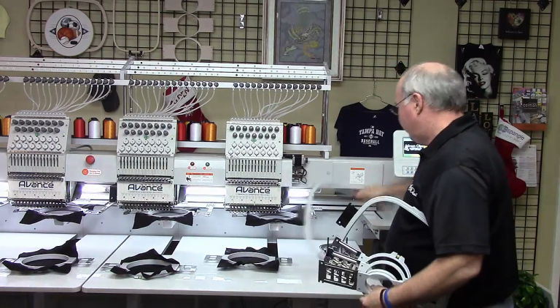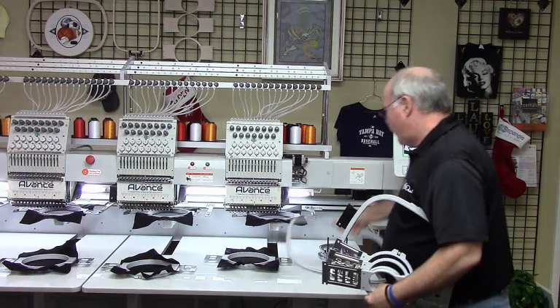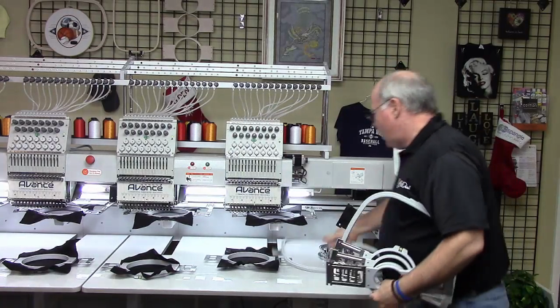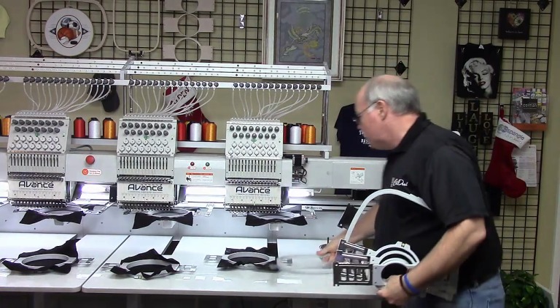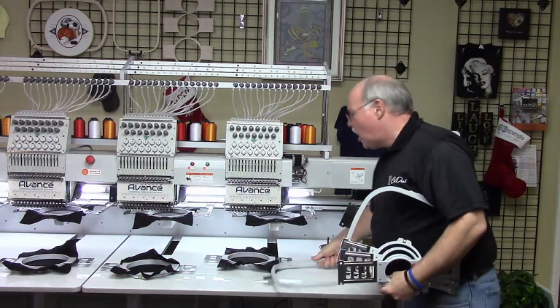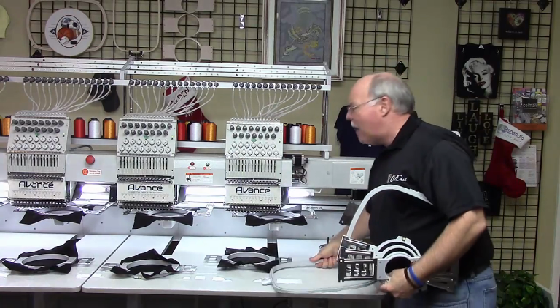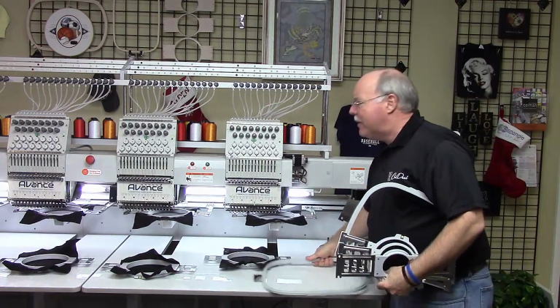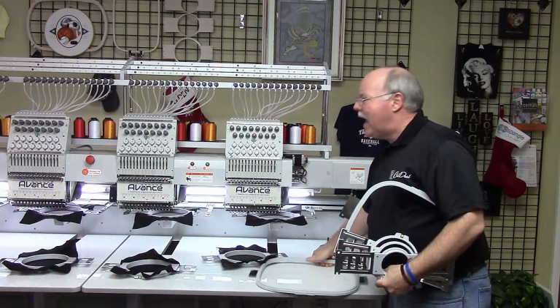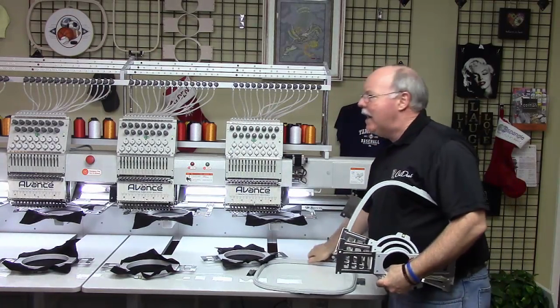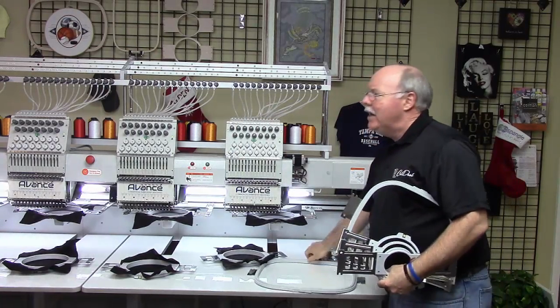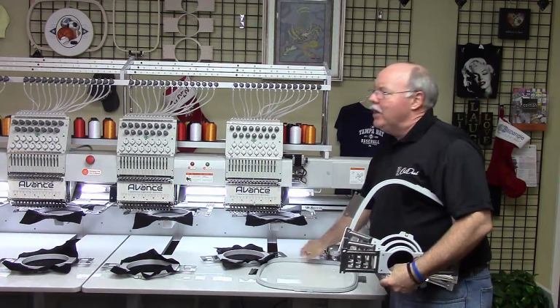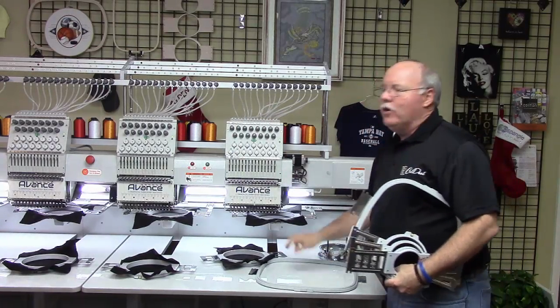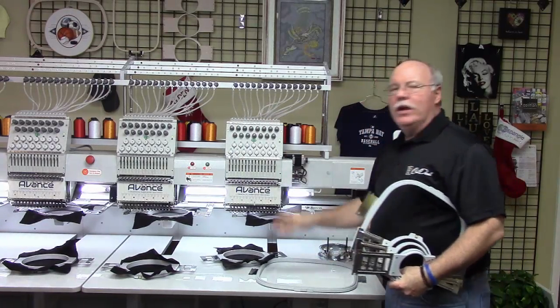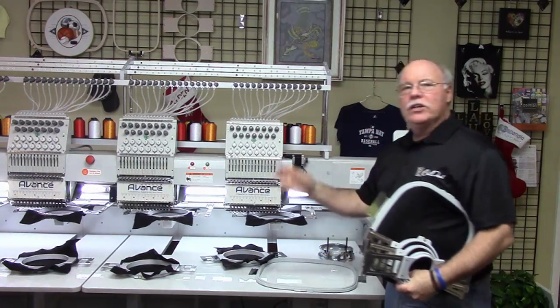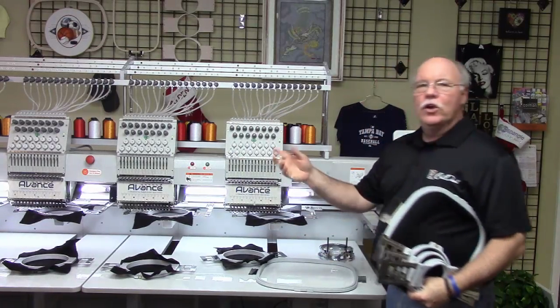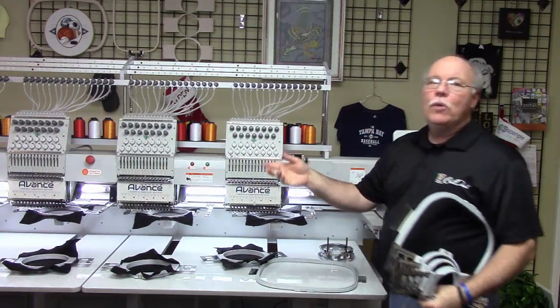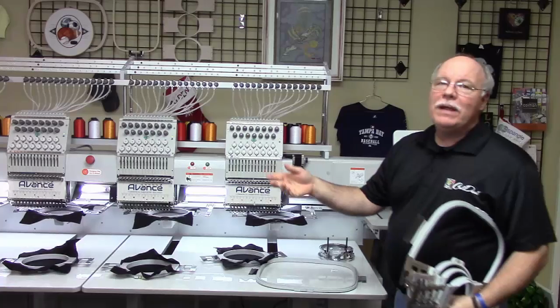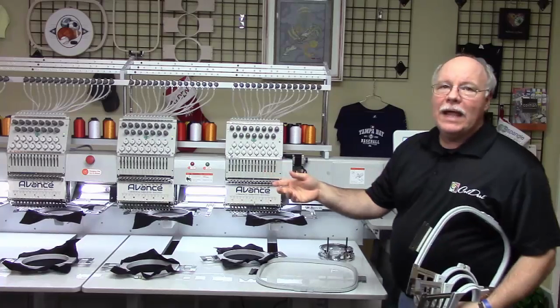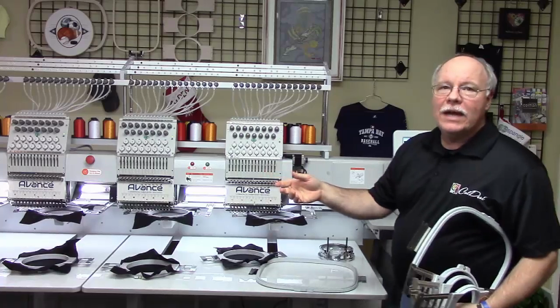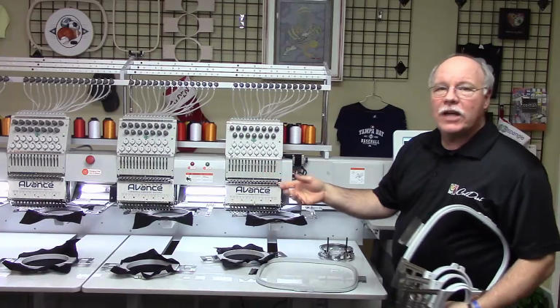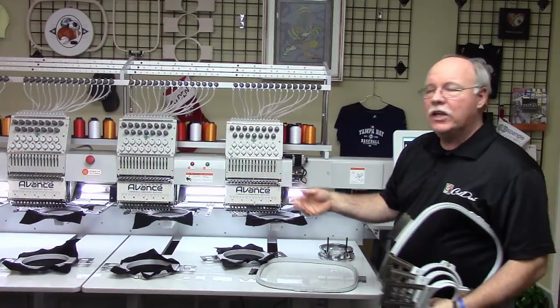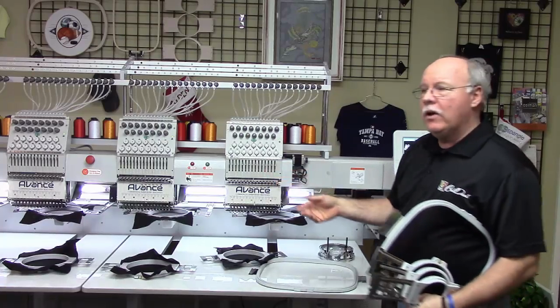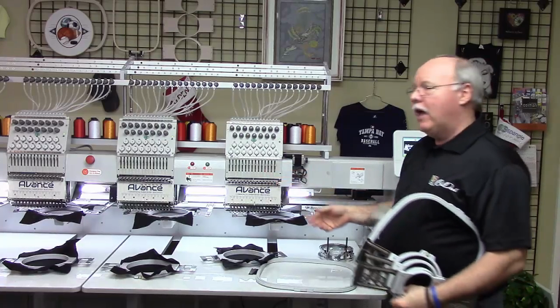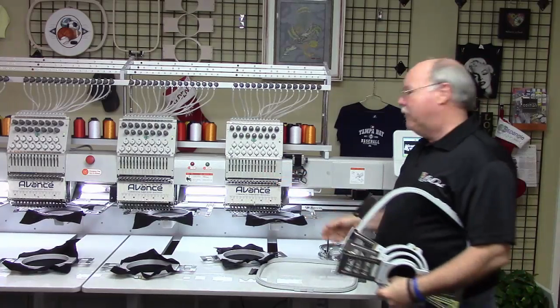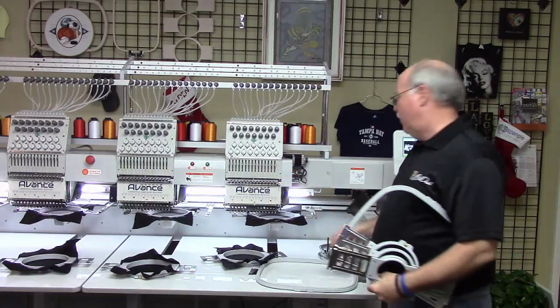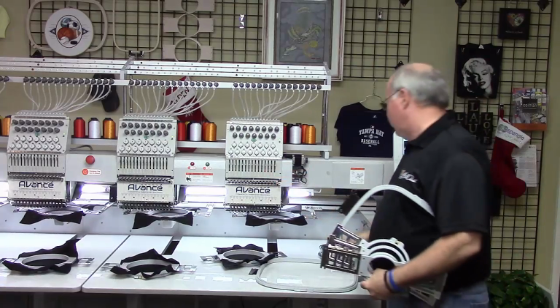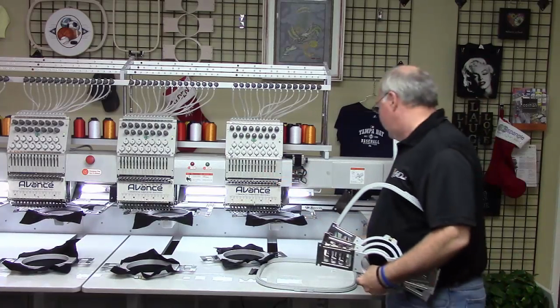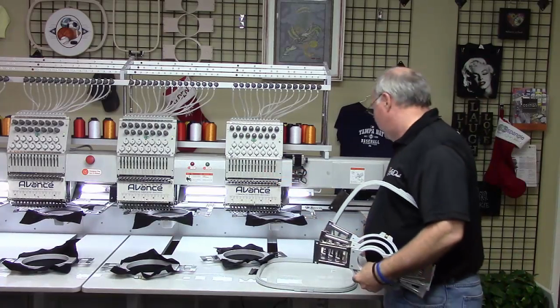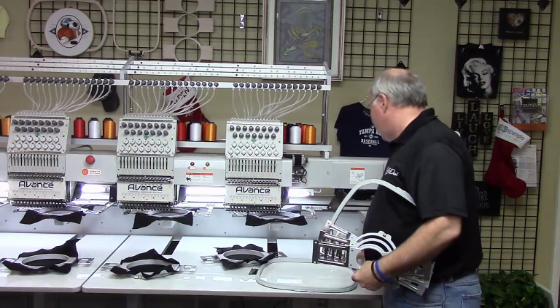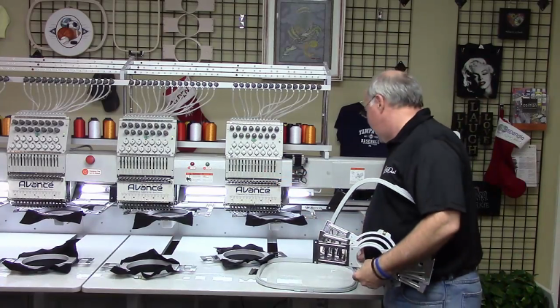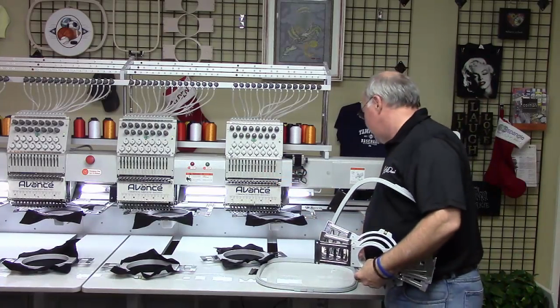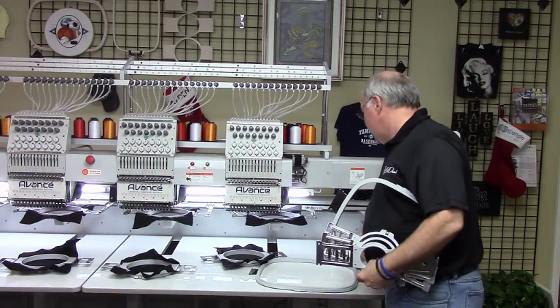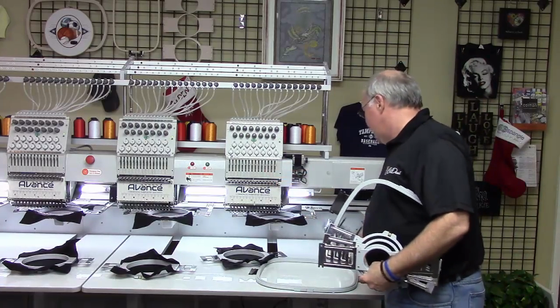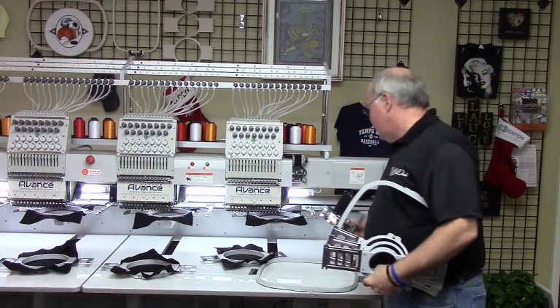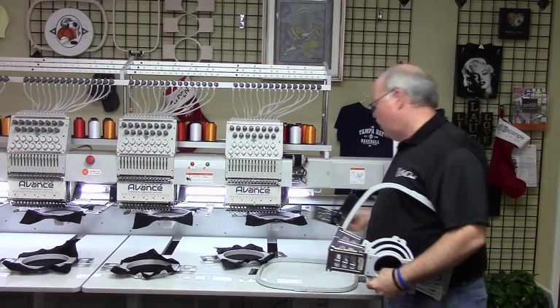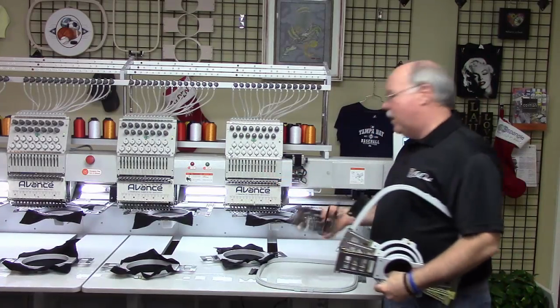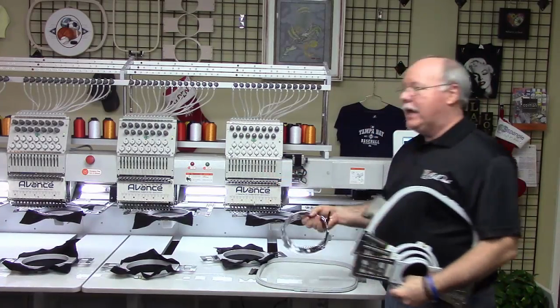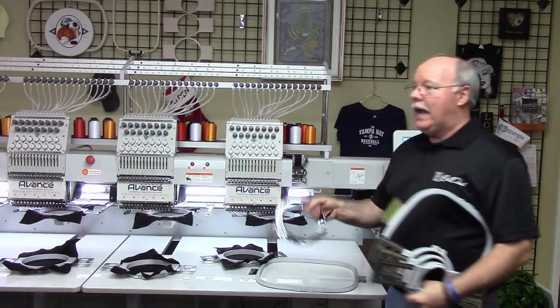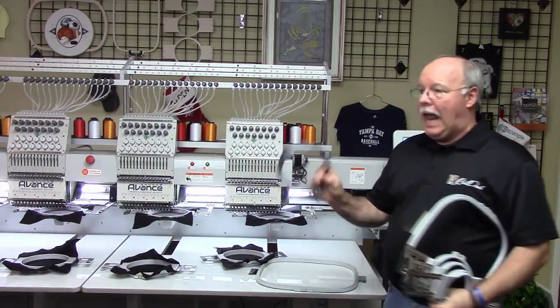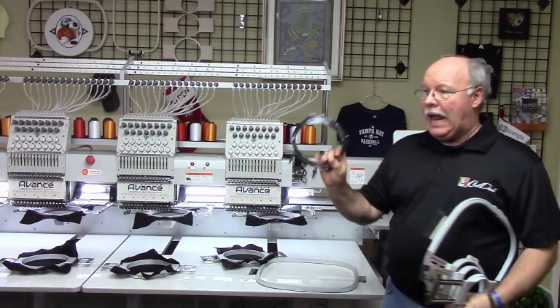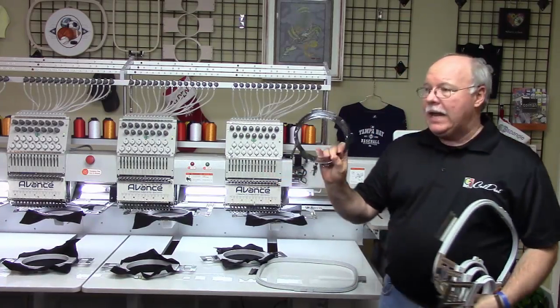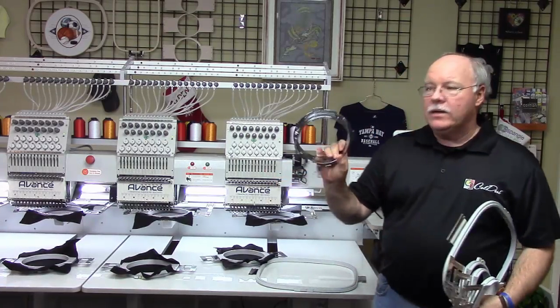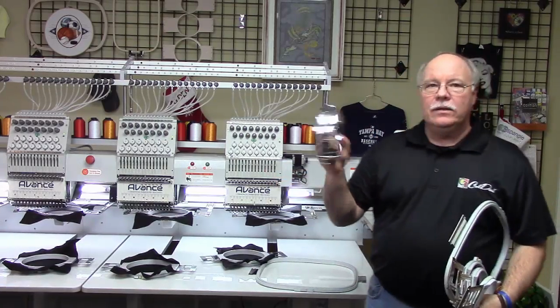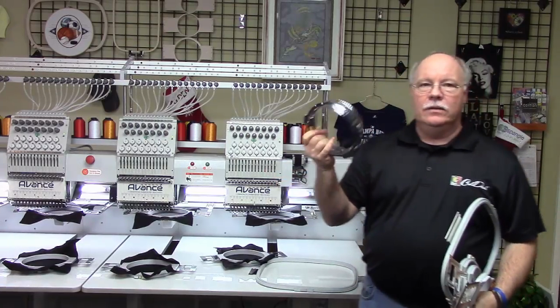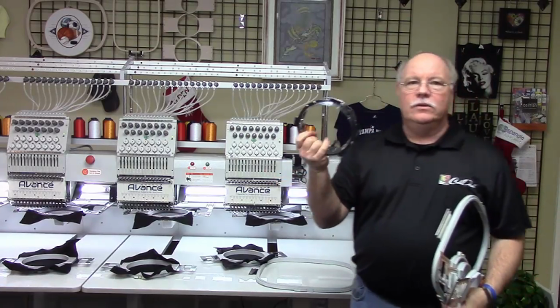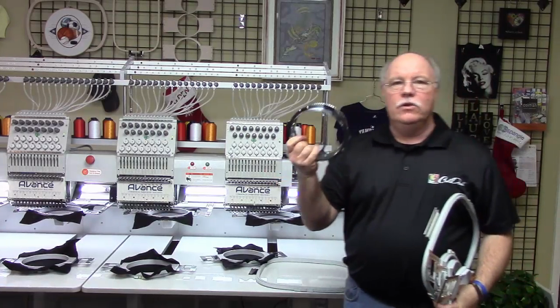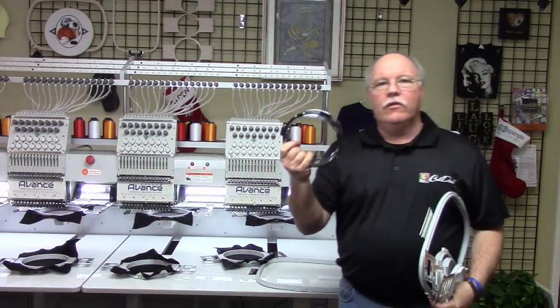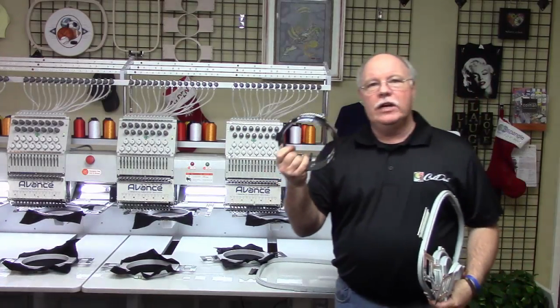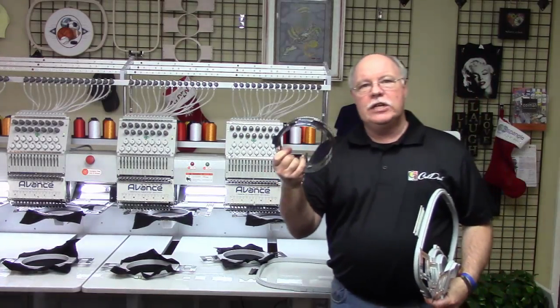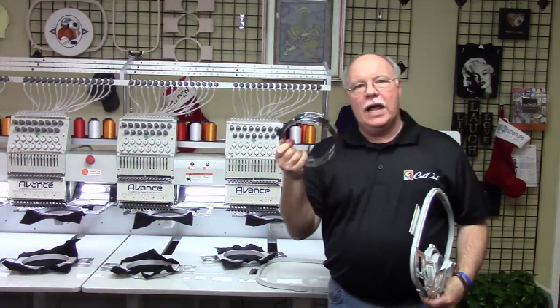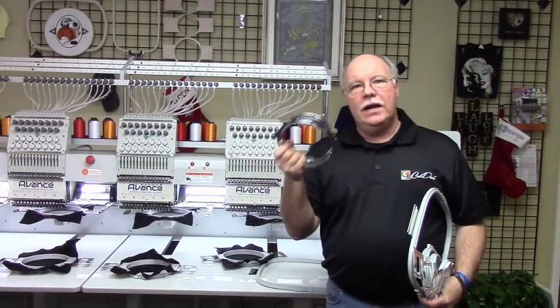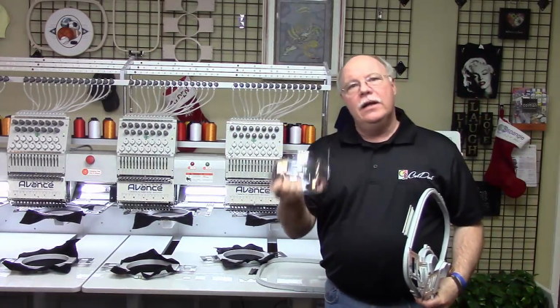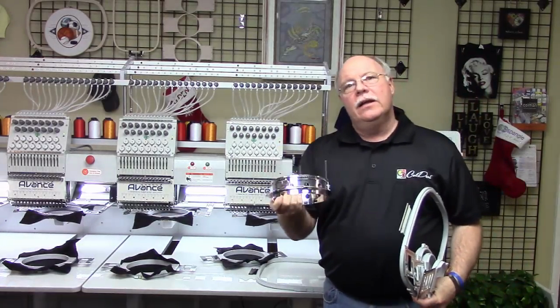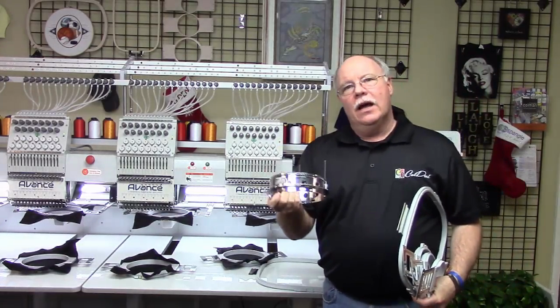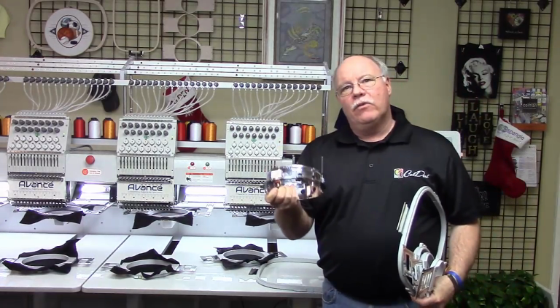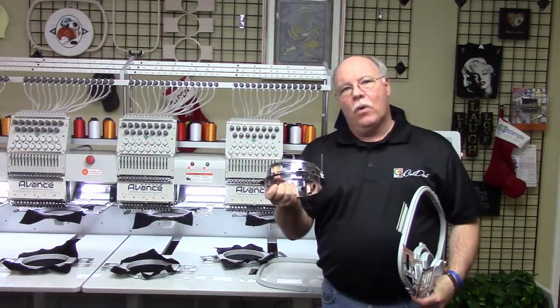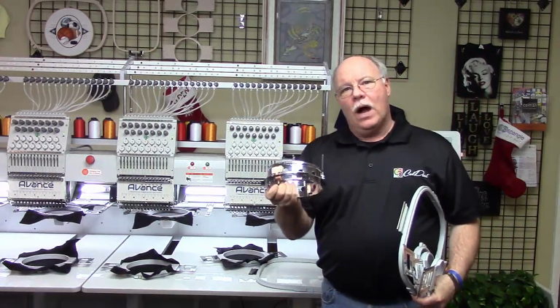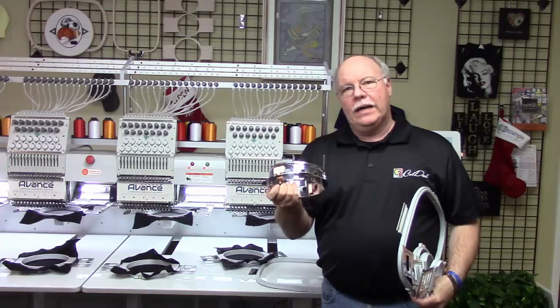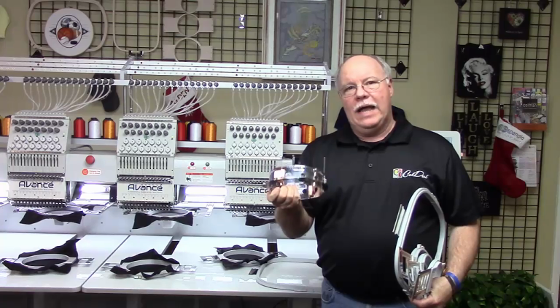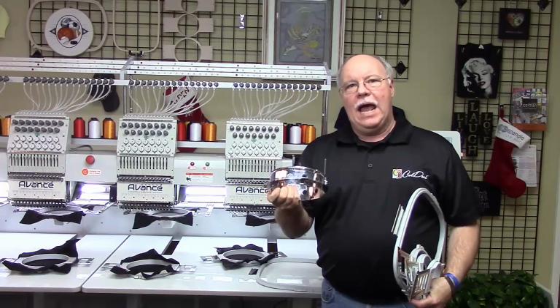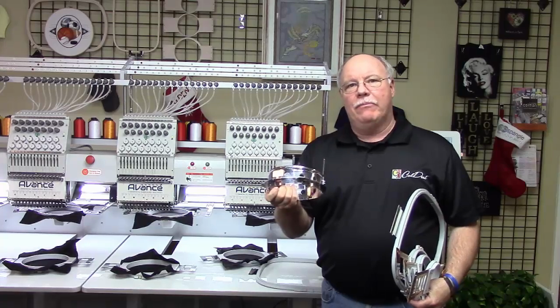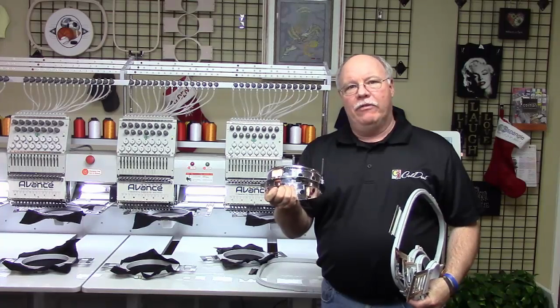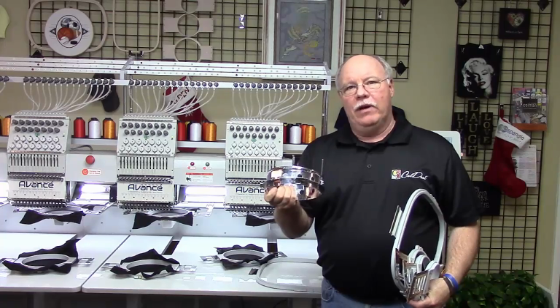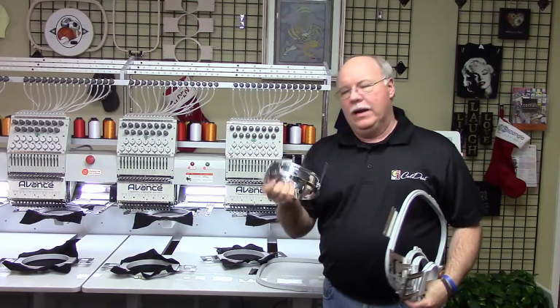On top of that, you can get your hooping gauge like you had for your single head, and you're going to get eight — two for each head — of the wide cap frames.